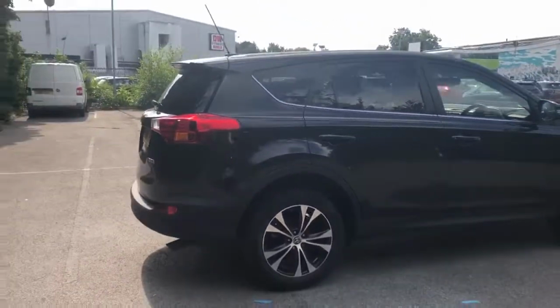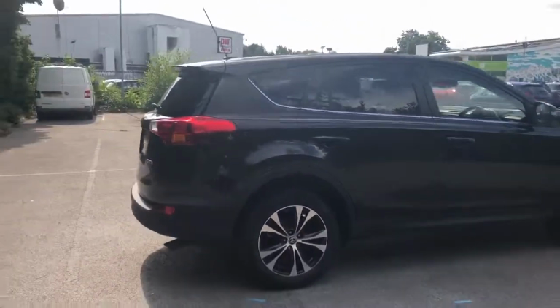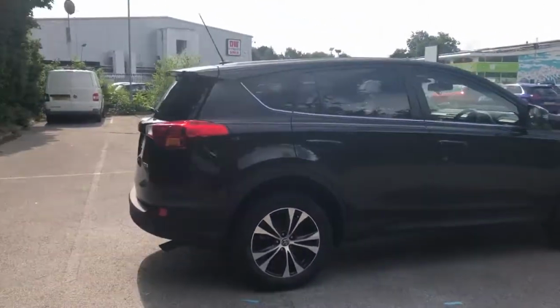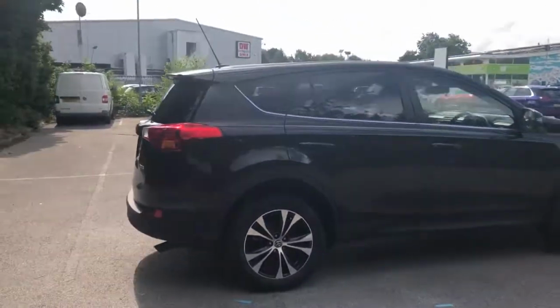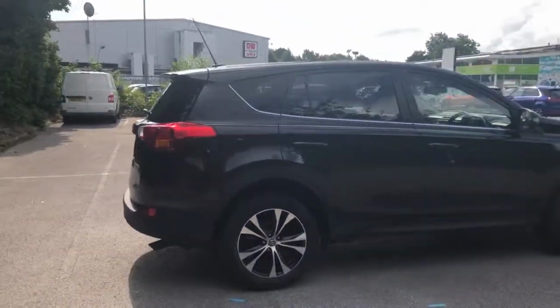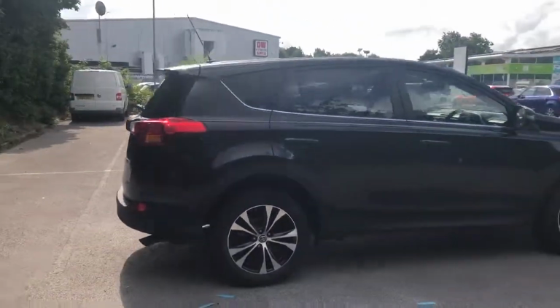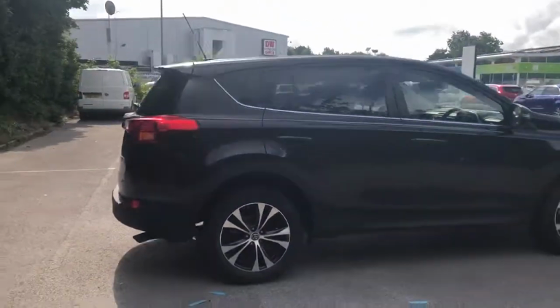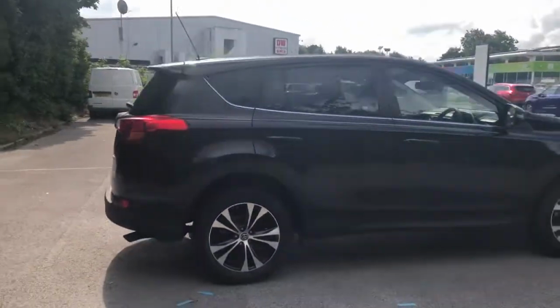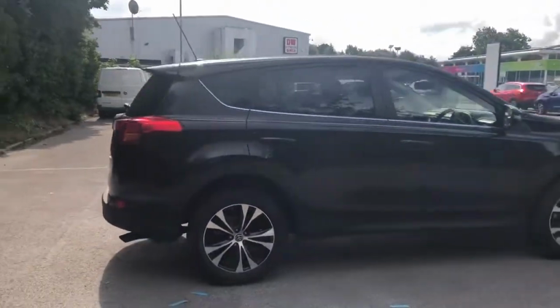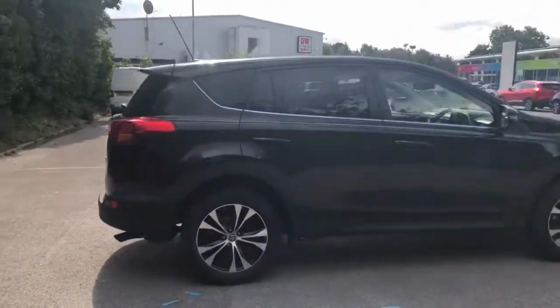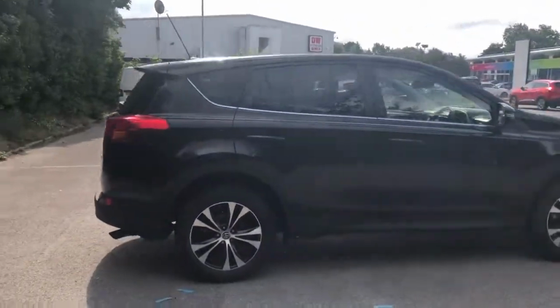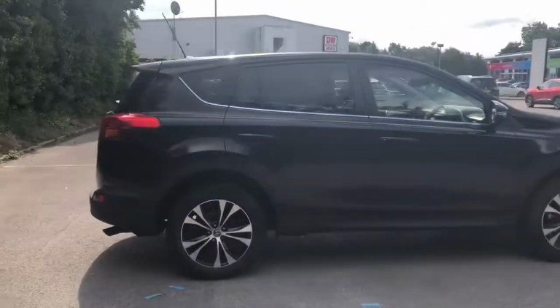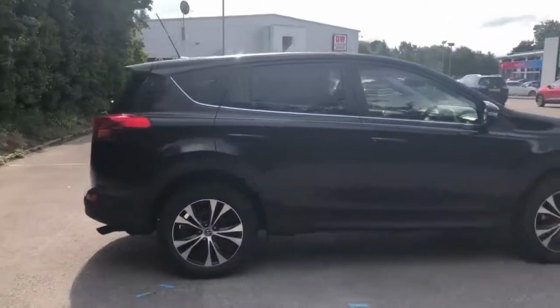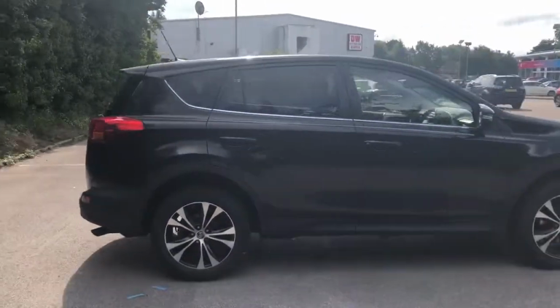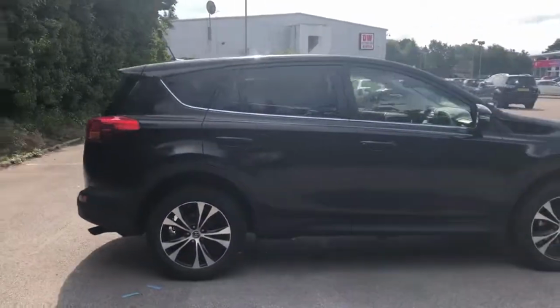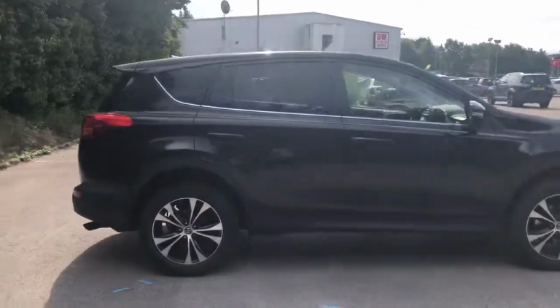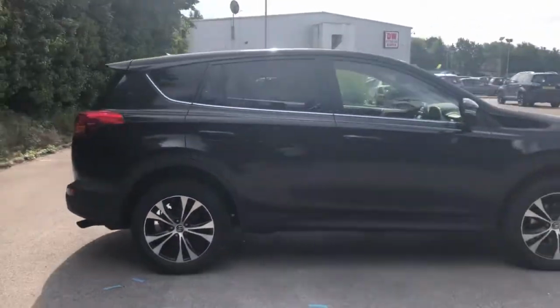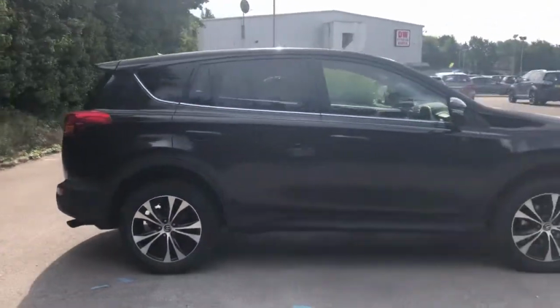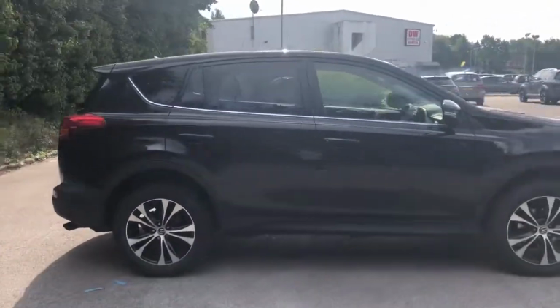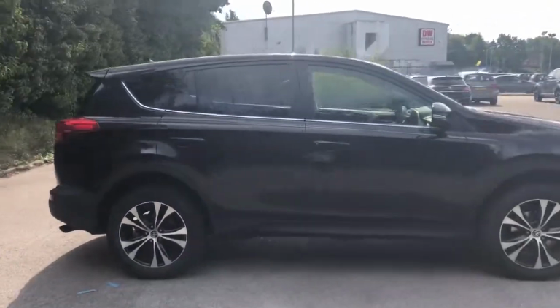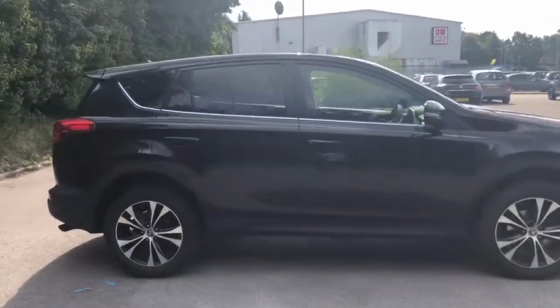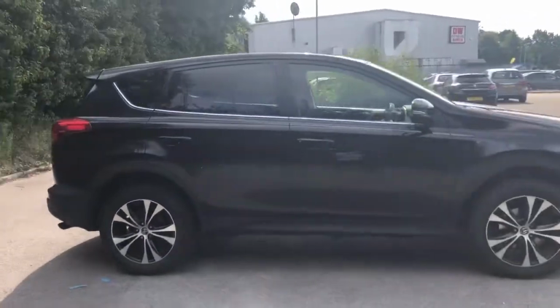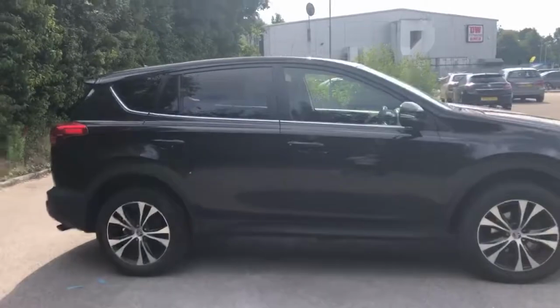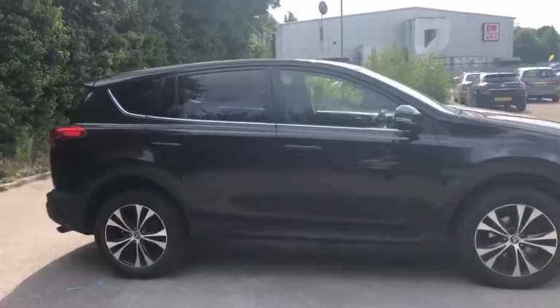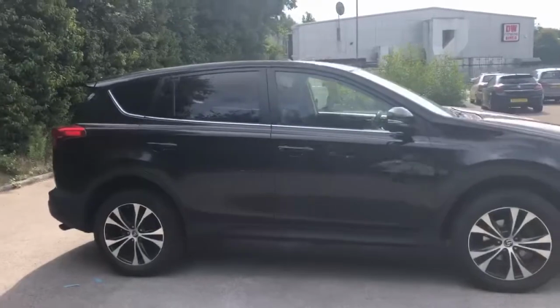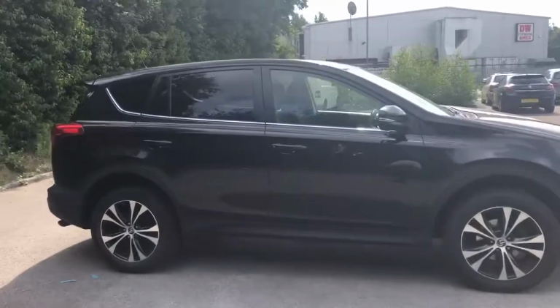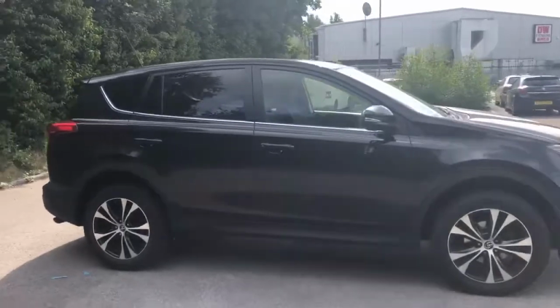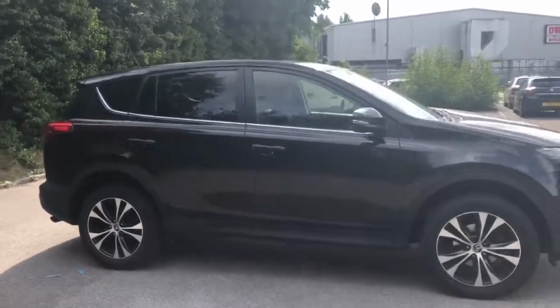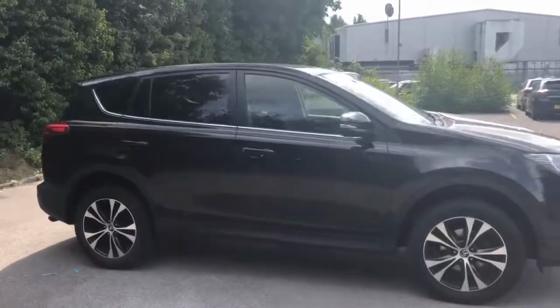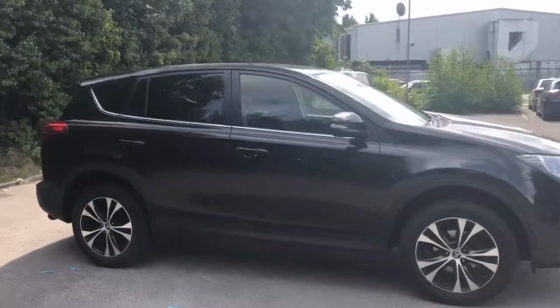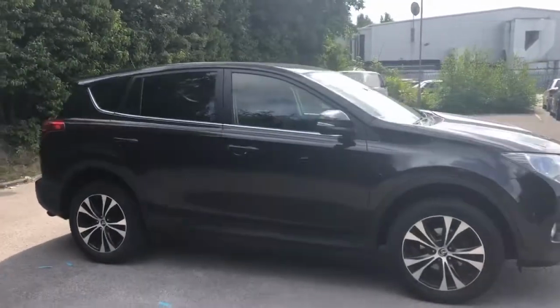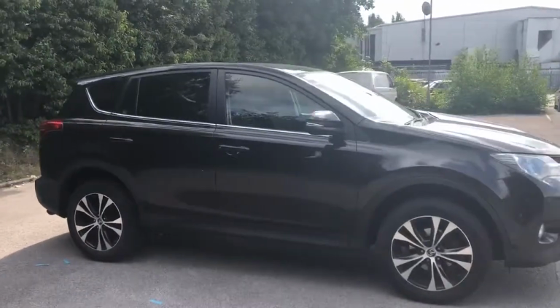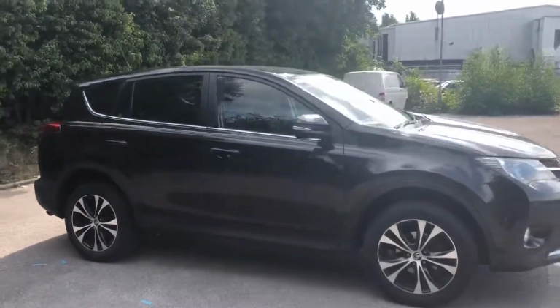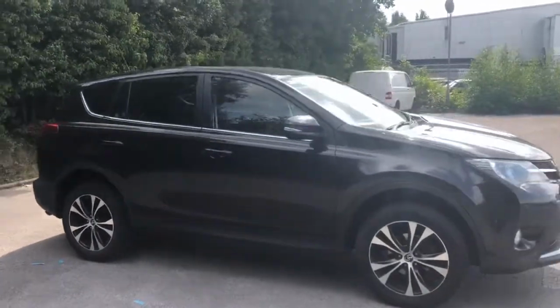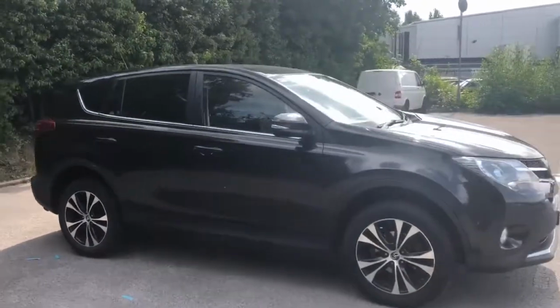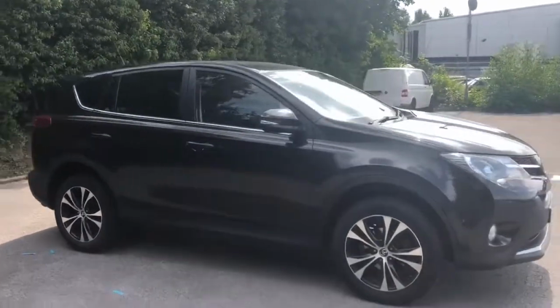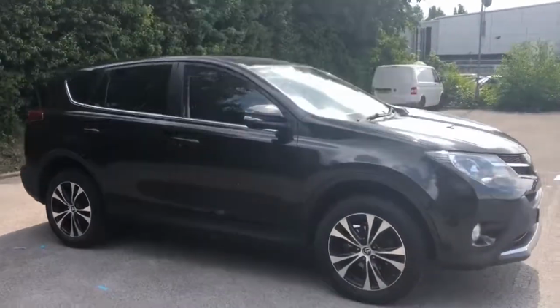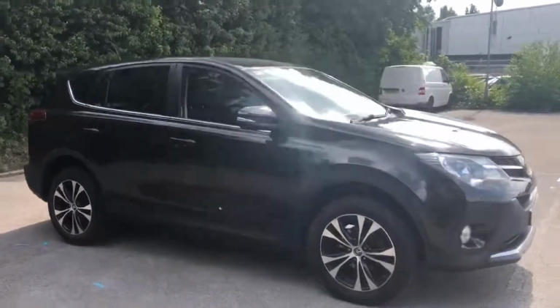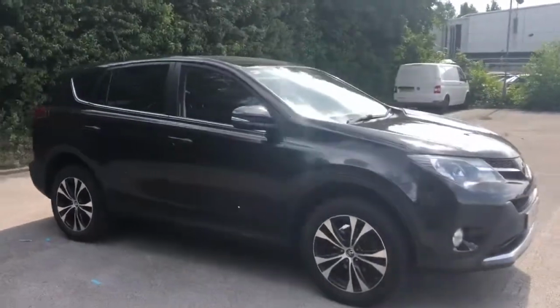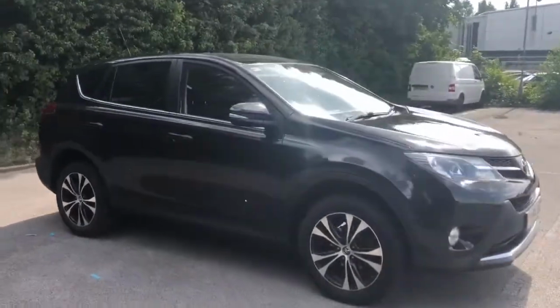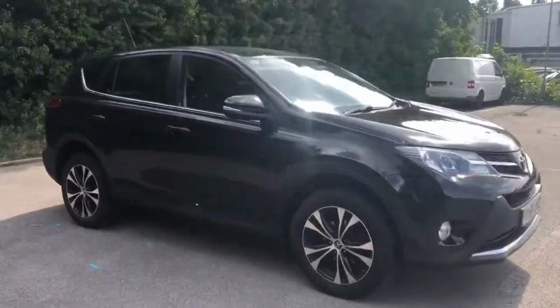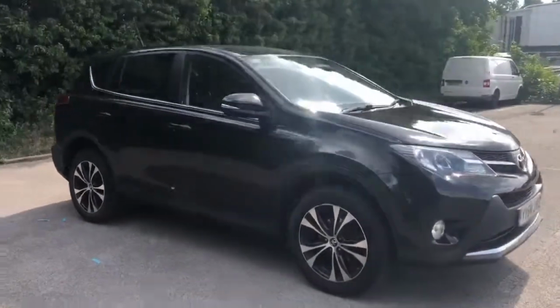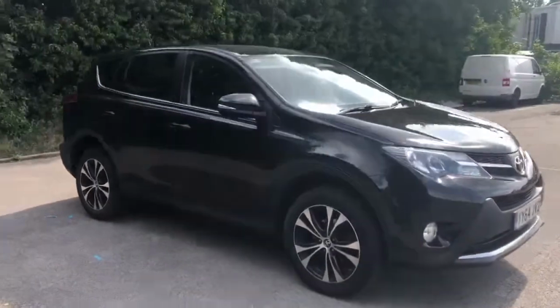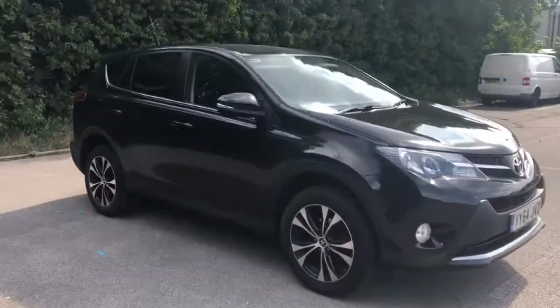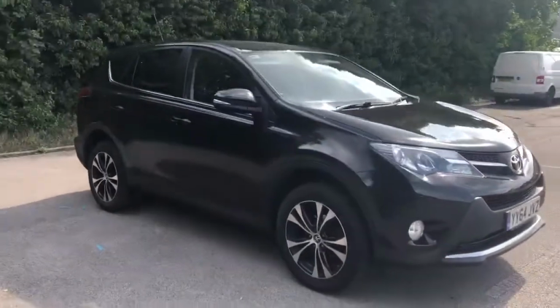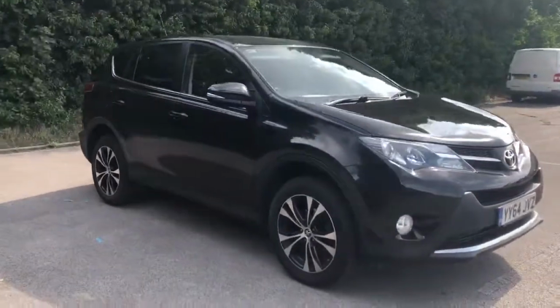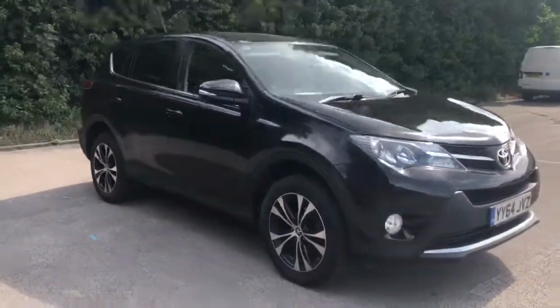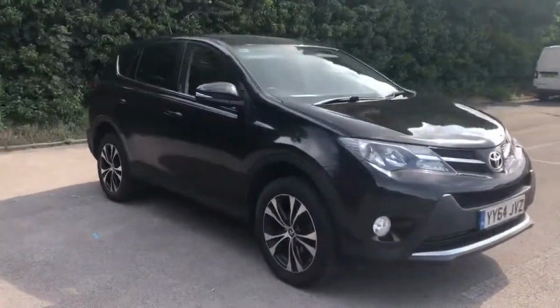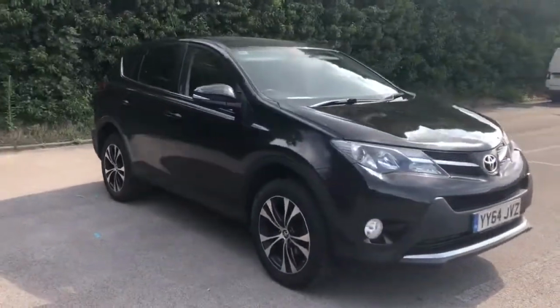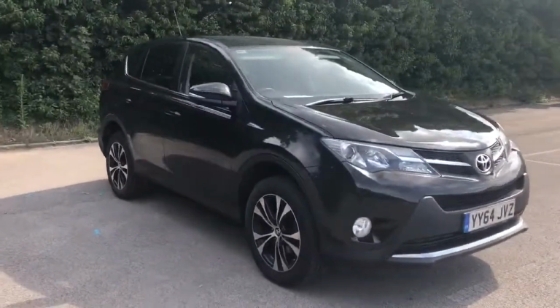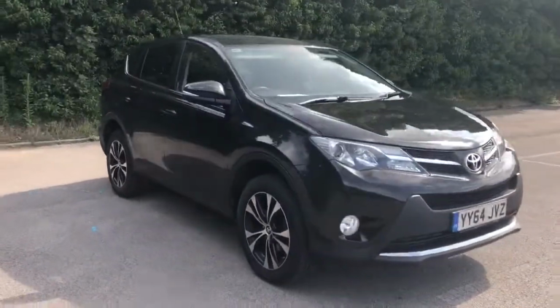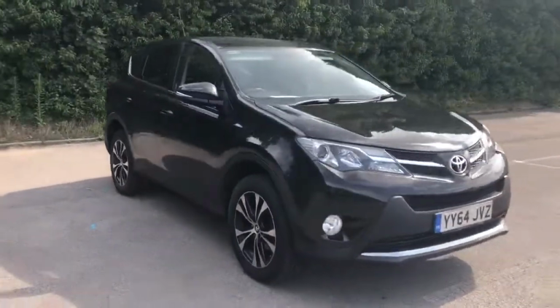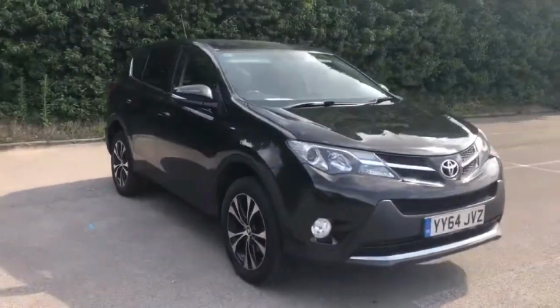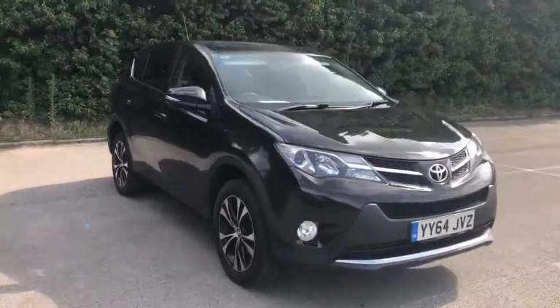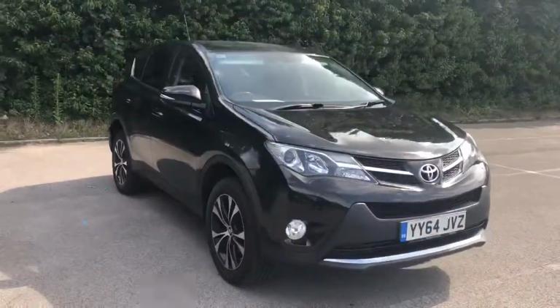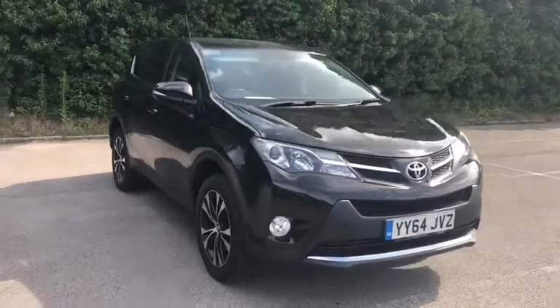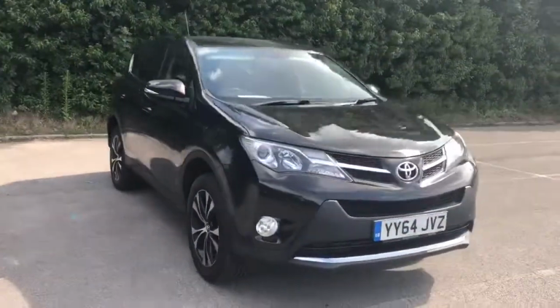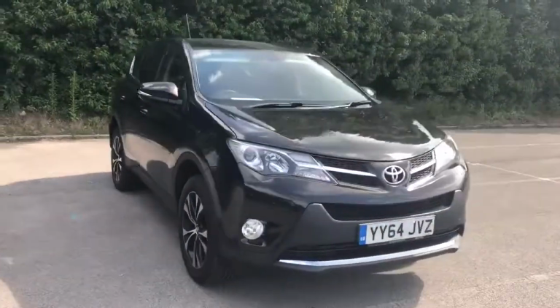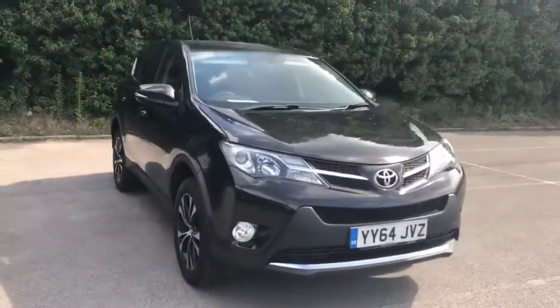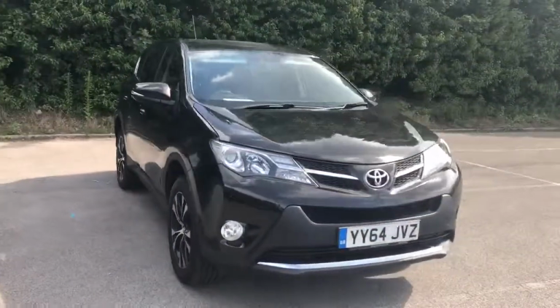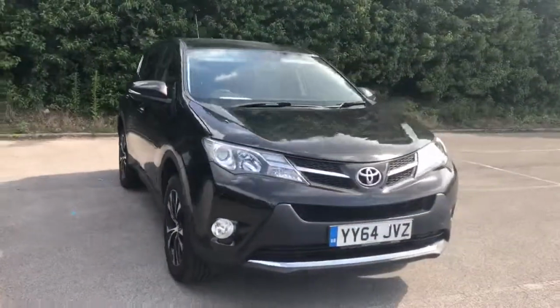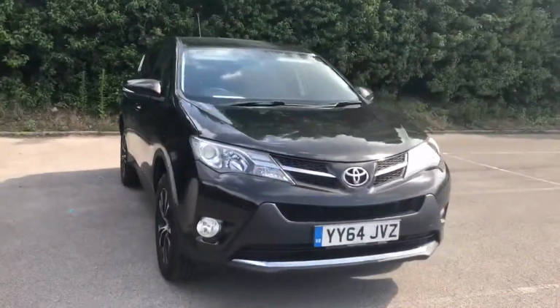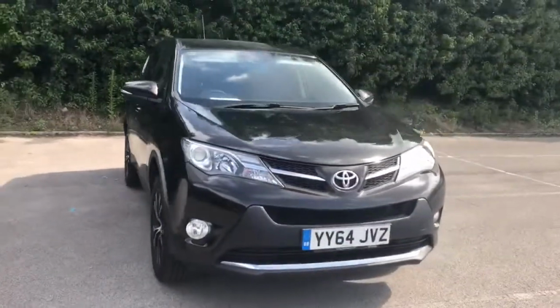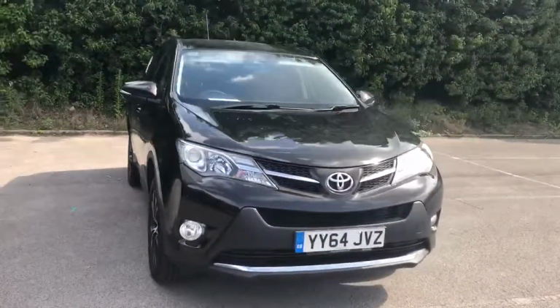And there we have the 64 plate Toyota RAV4. To arrange a viewing or book a test drive, please contact Pentagon Lincoln at Tritton Road.